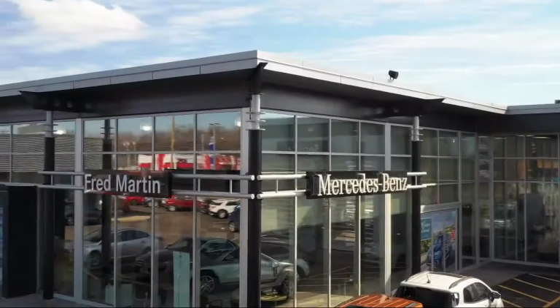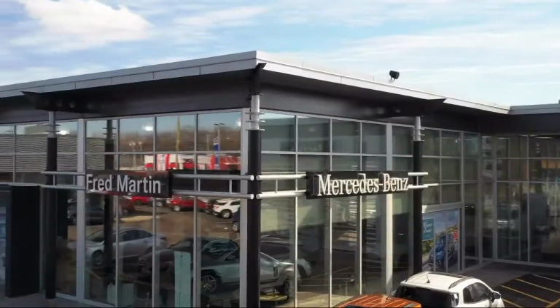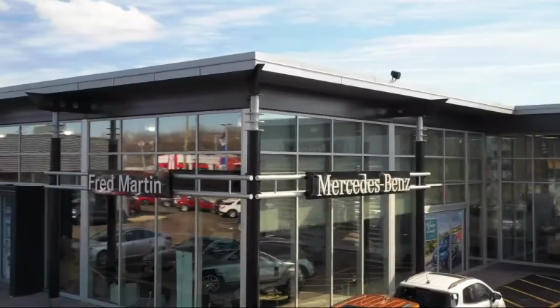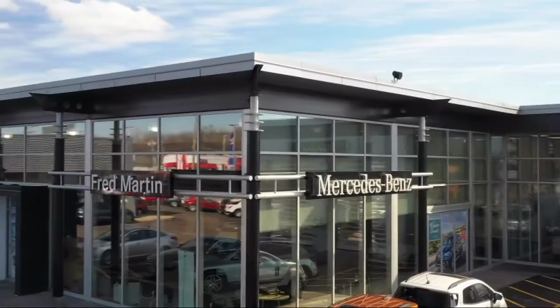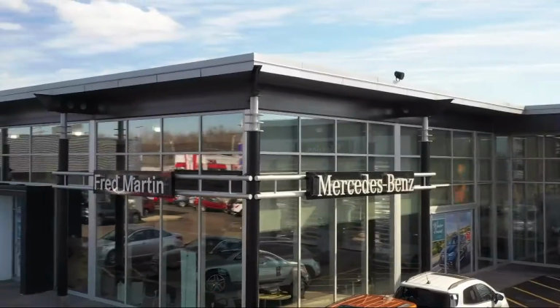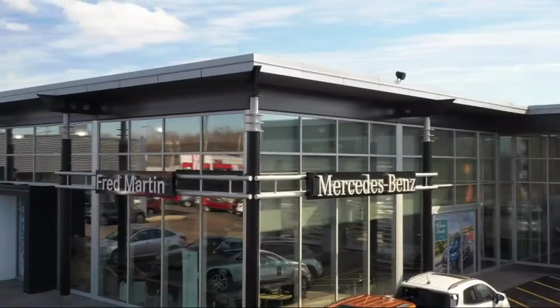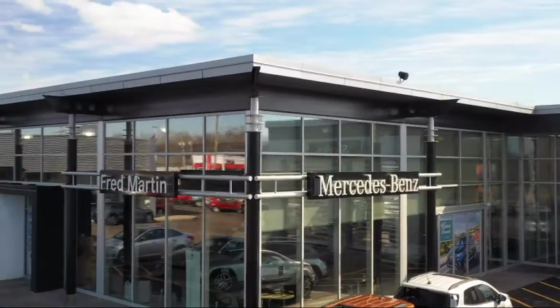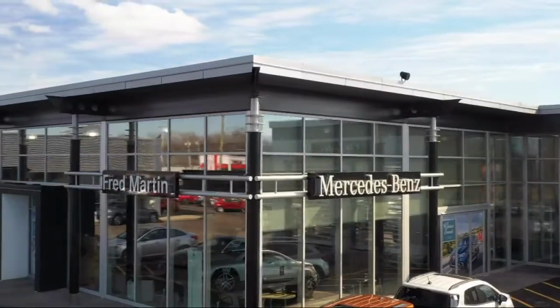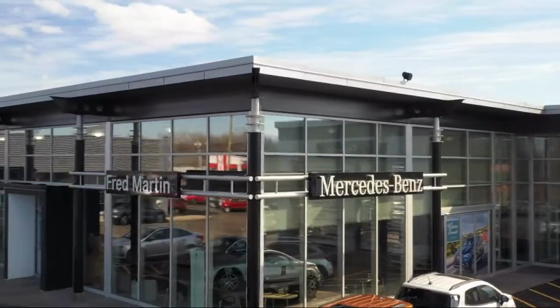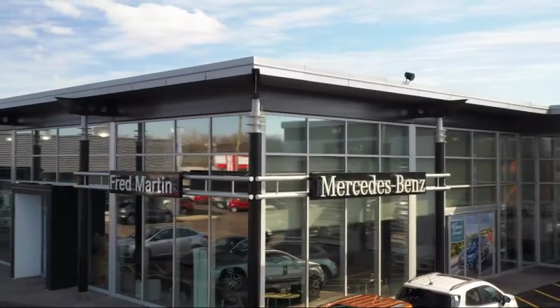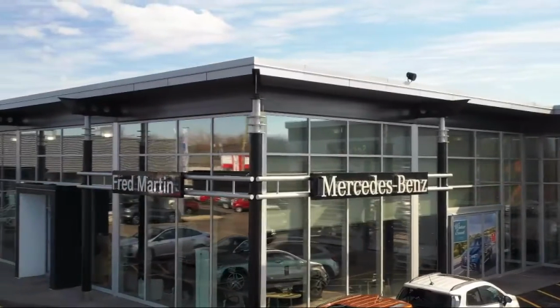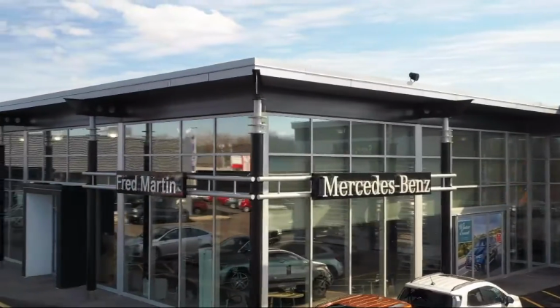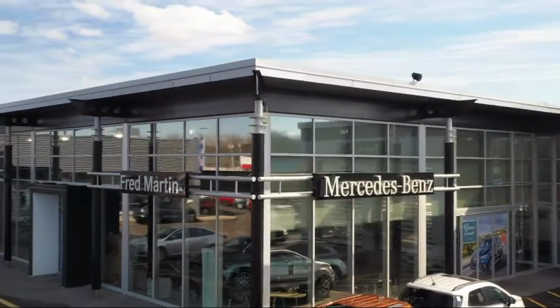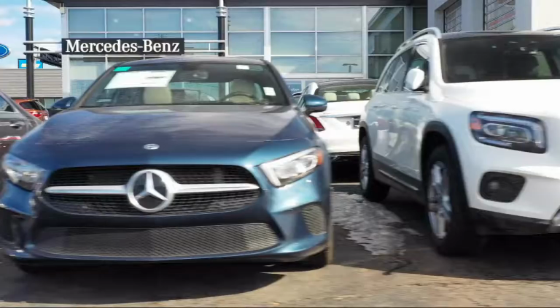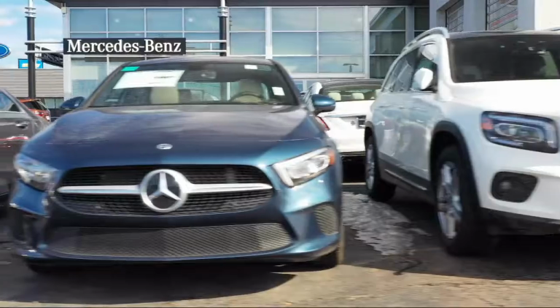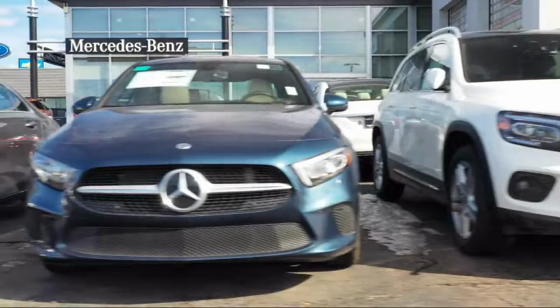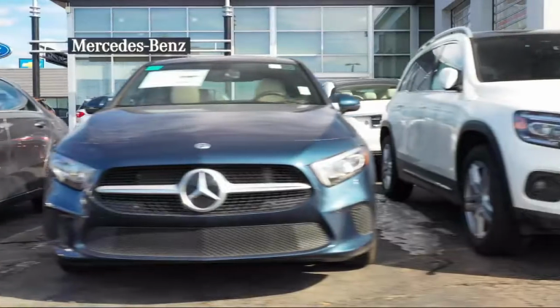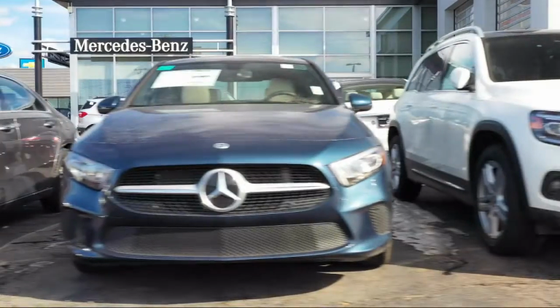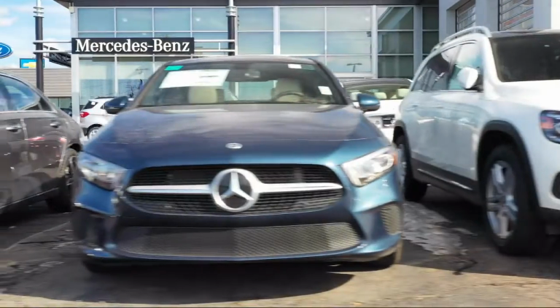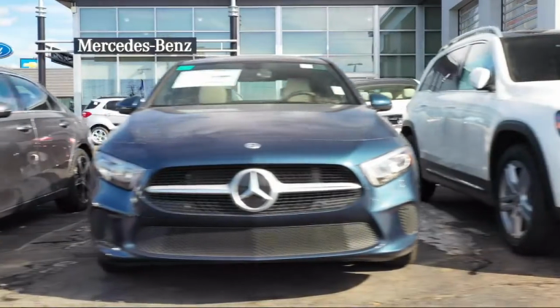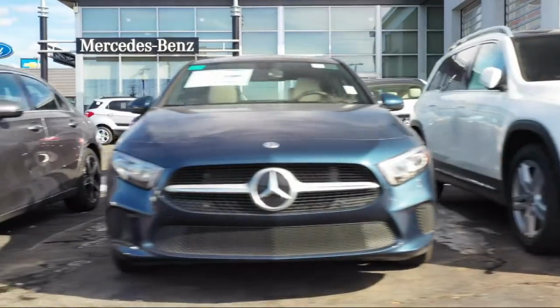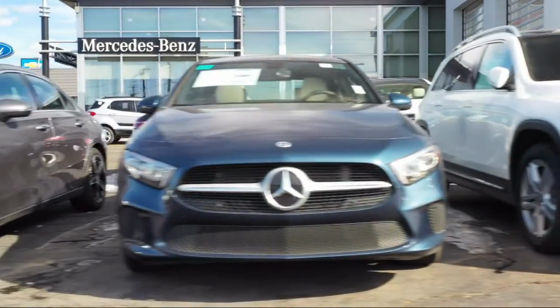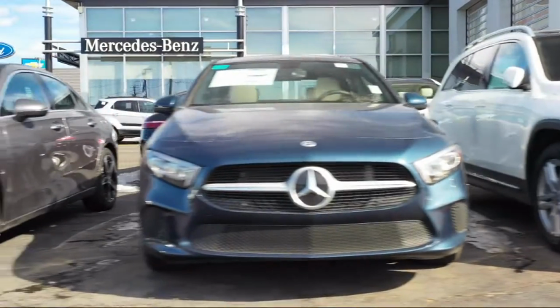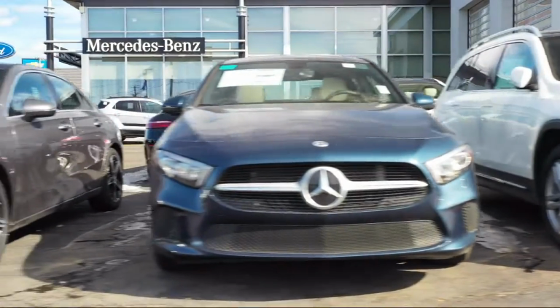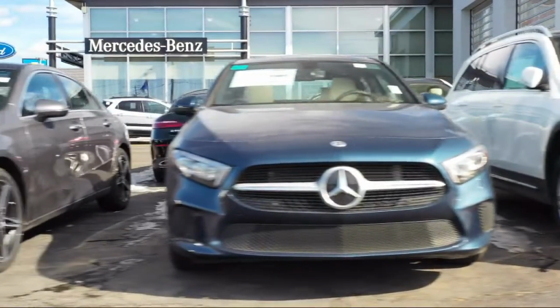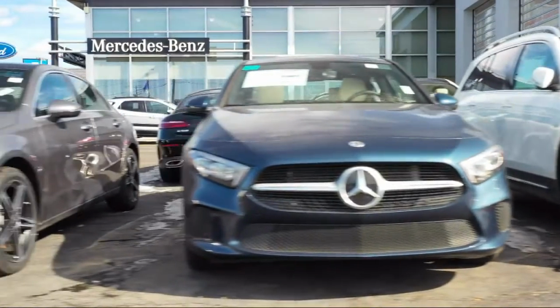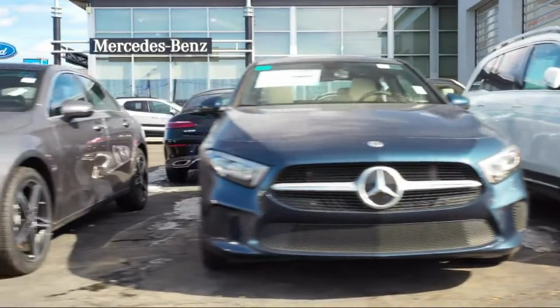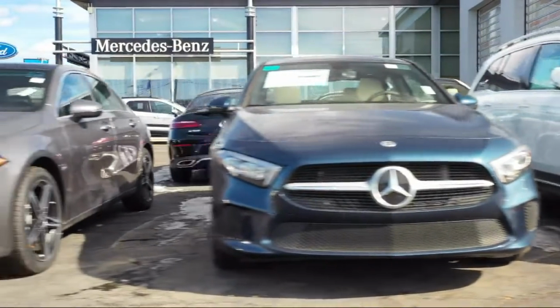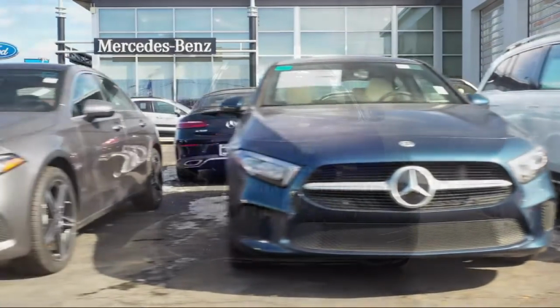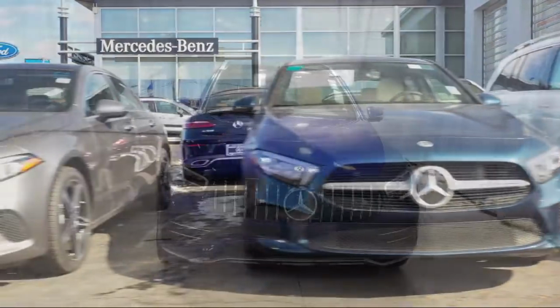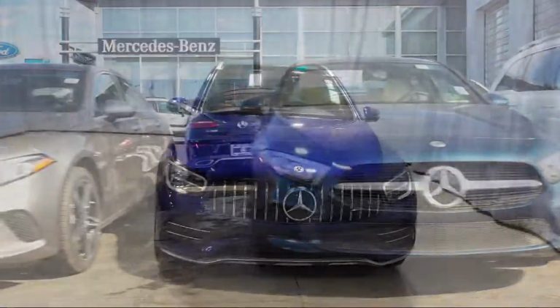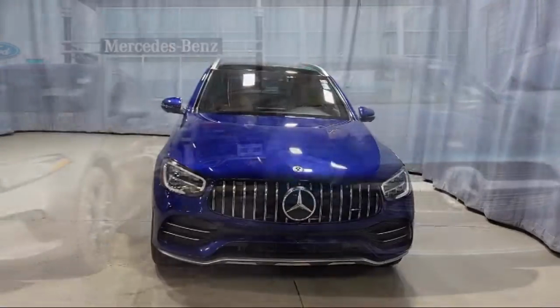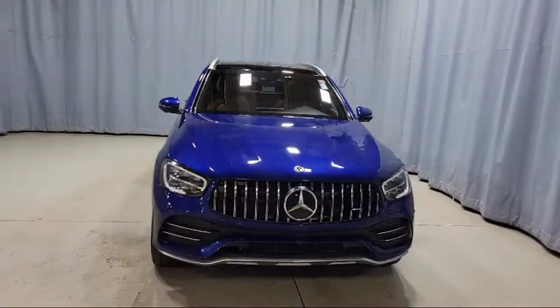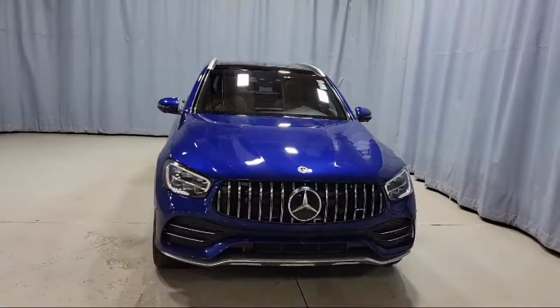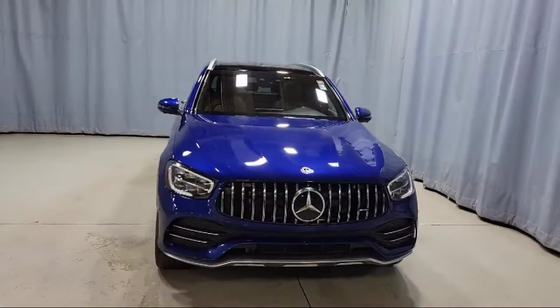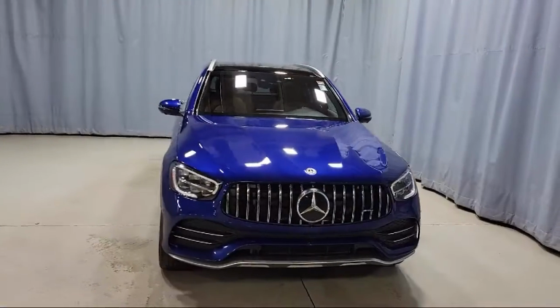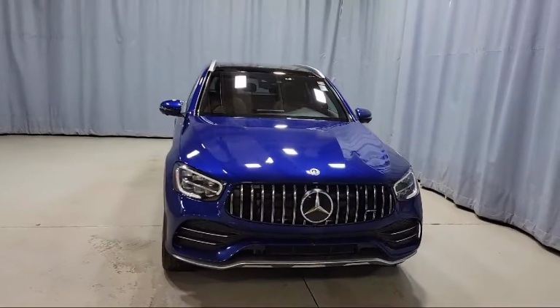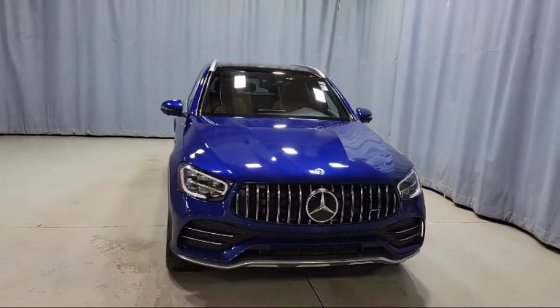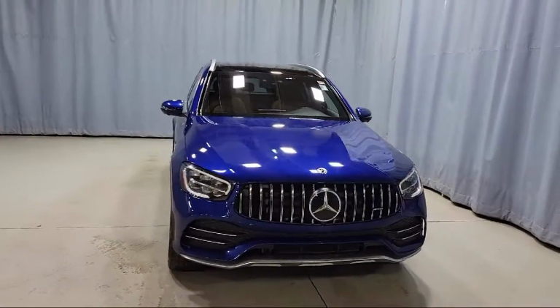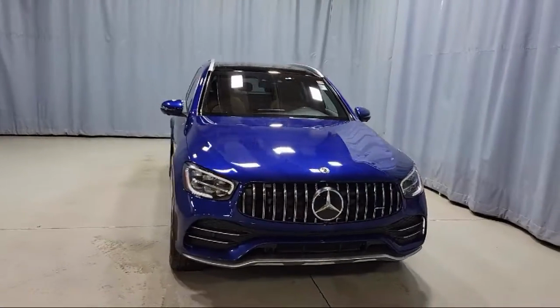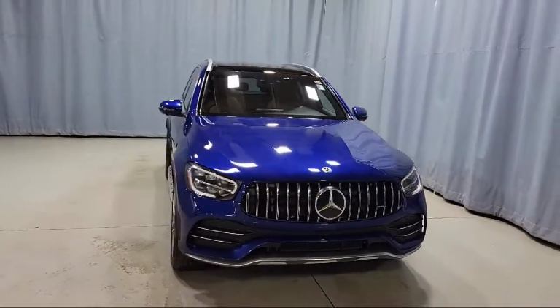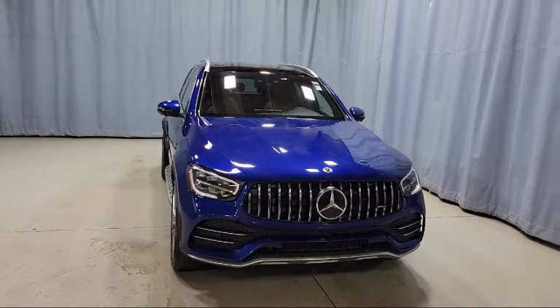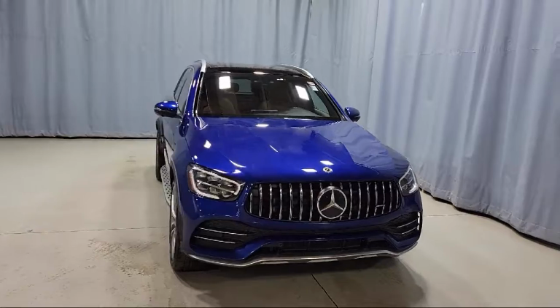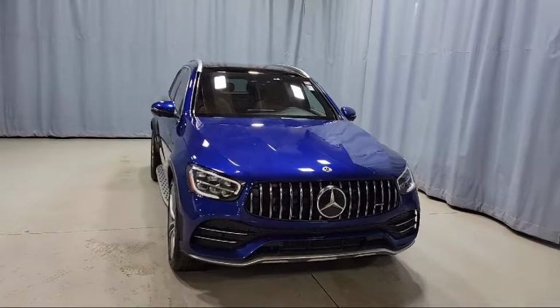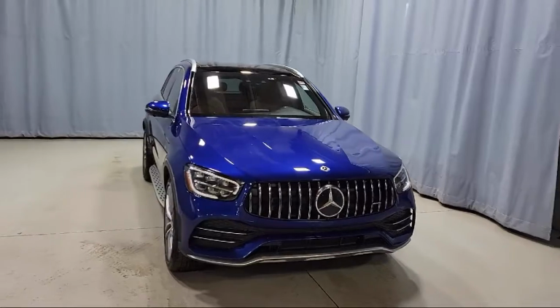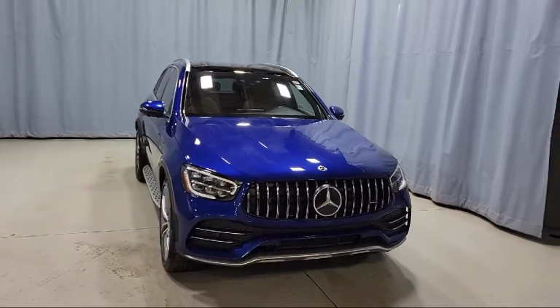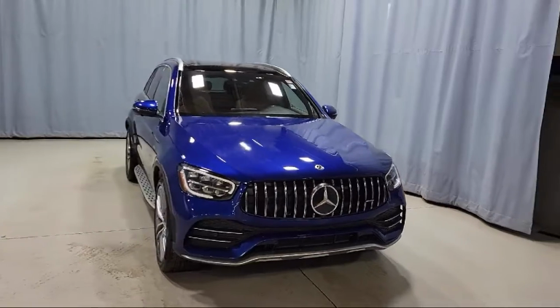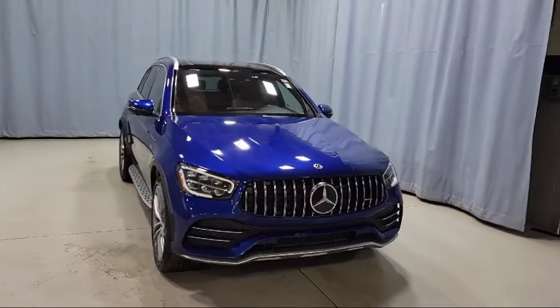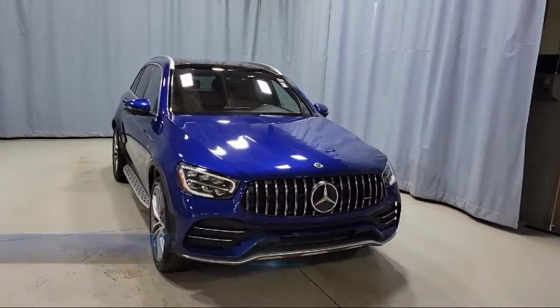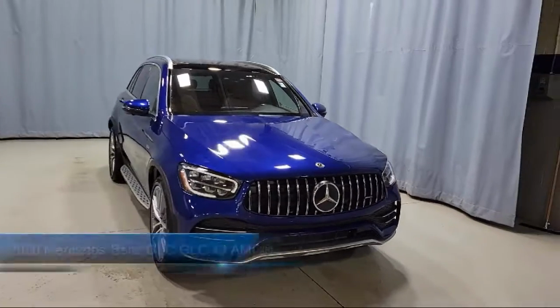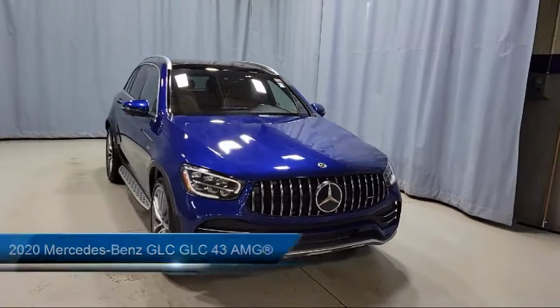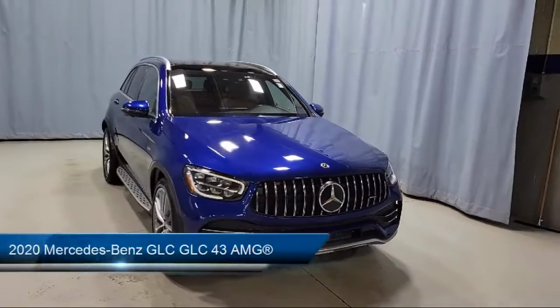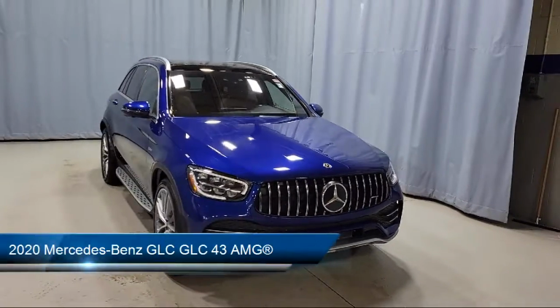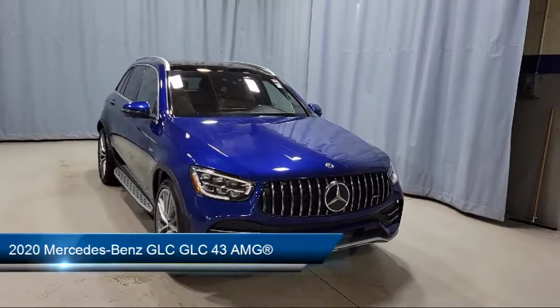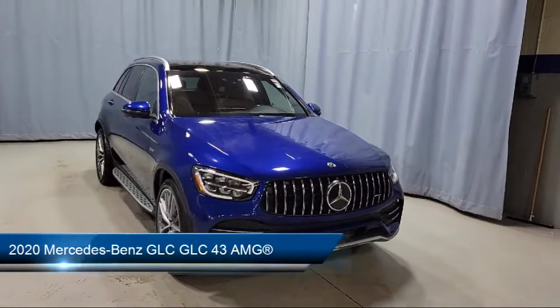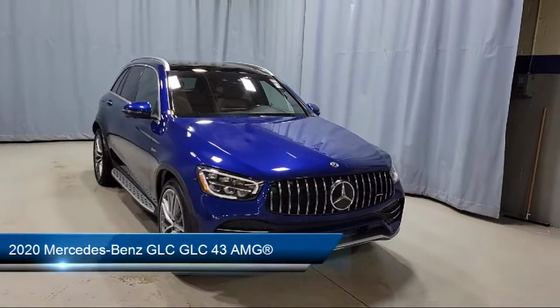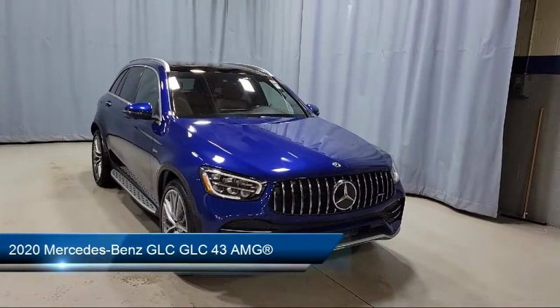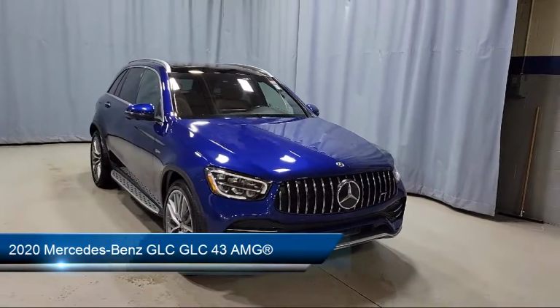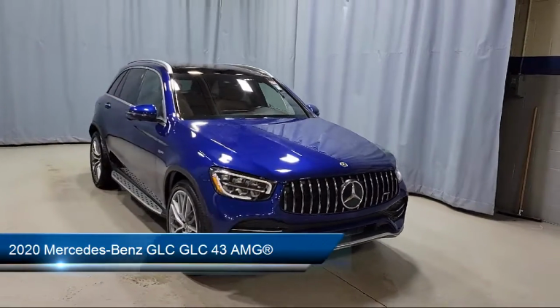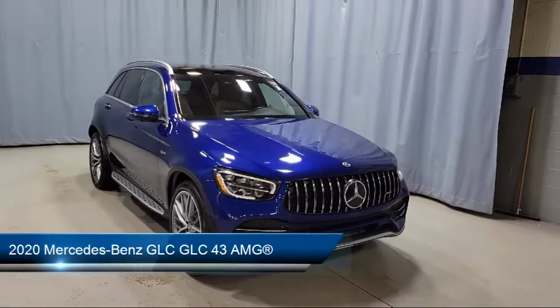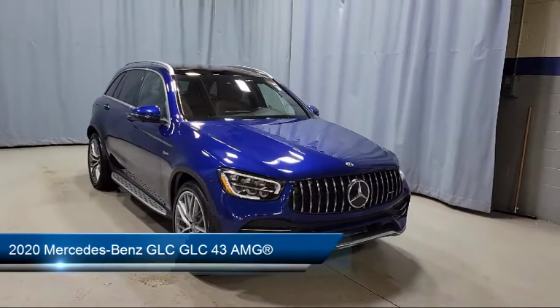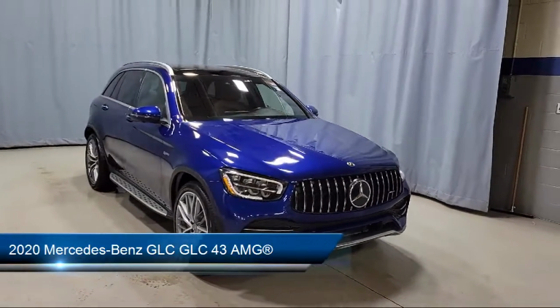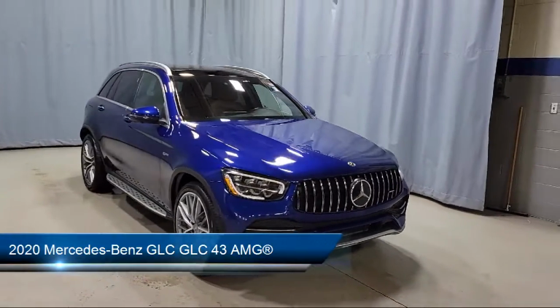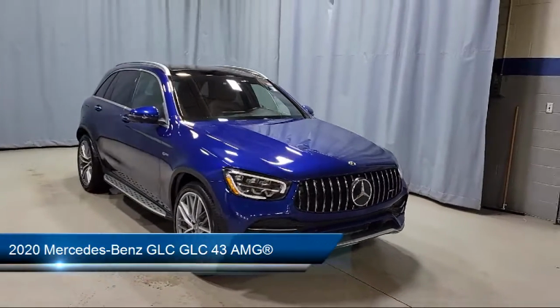Welcome to Mercedes-Benz of Youngstown. Here's a look at another one of our Mercedes-Benz certified pre-owned vehicles from our inventory.